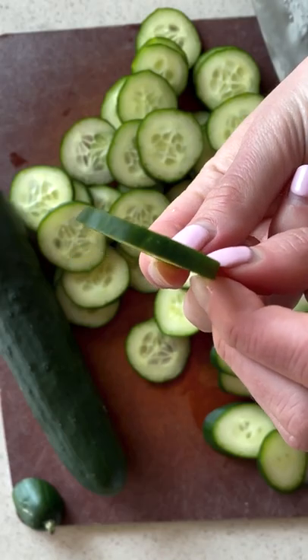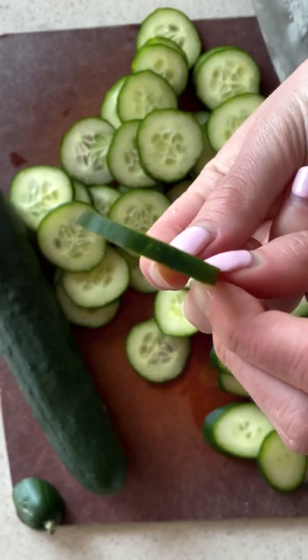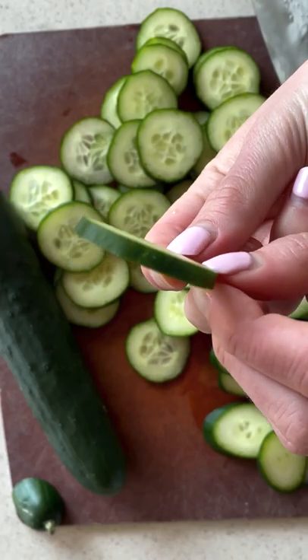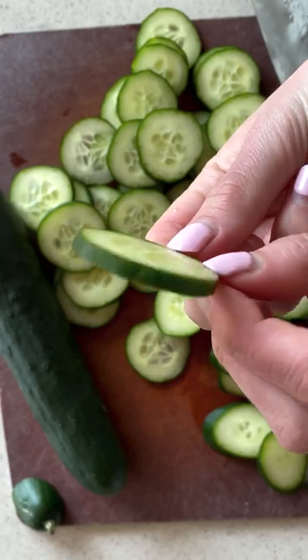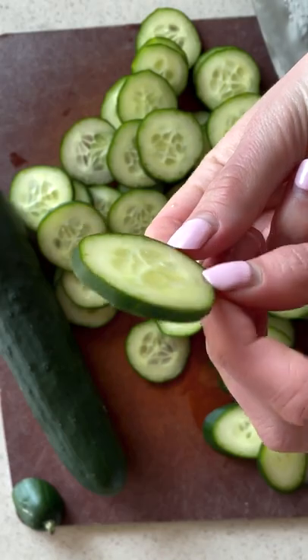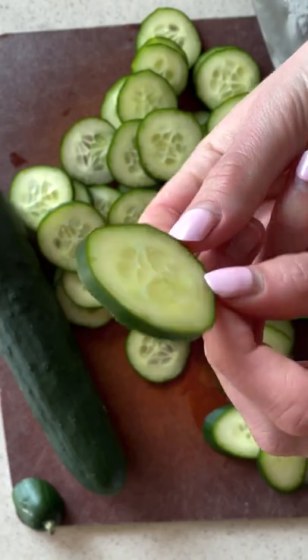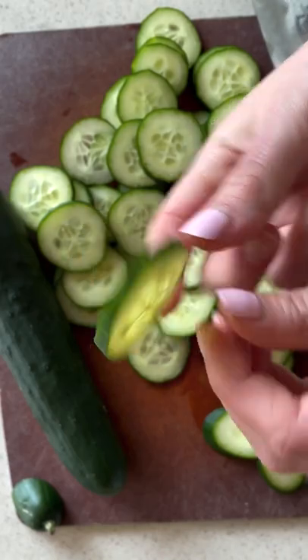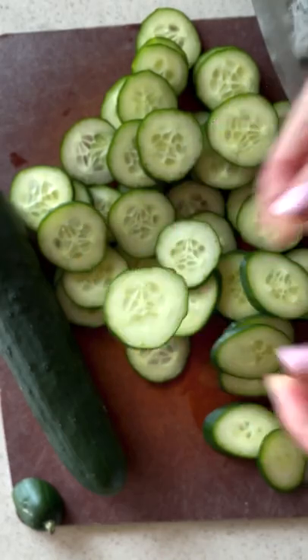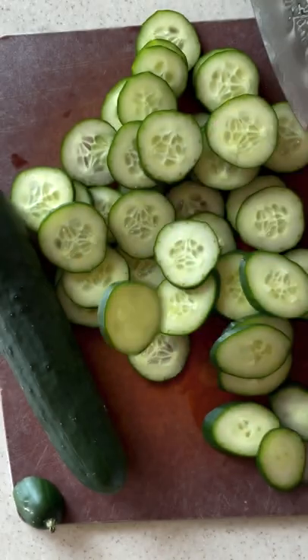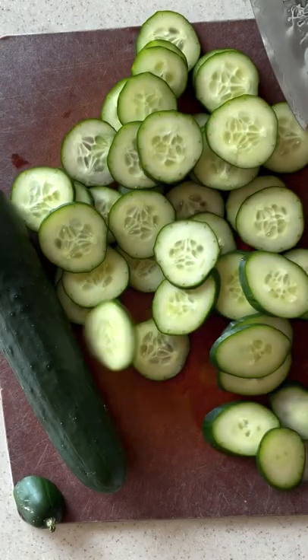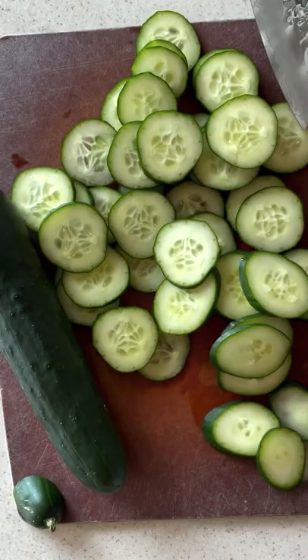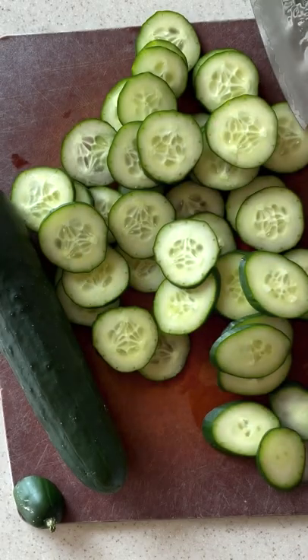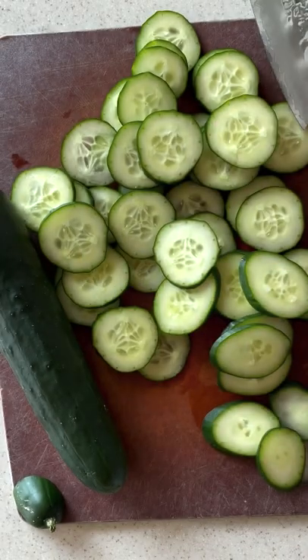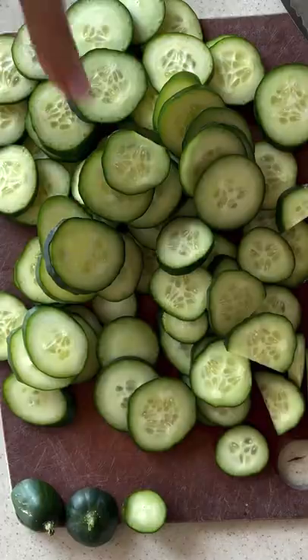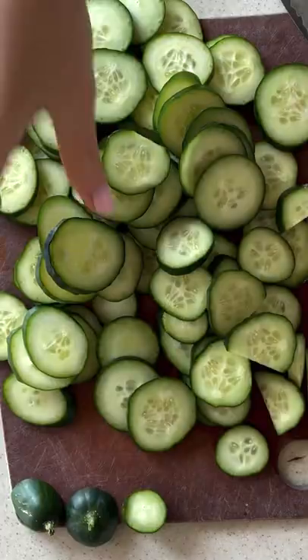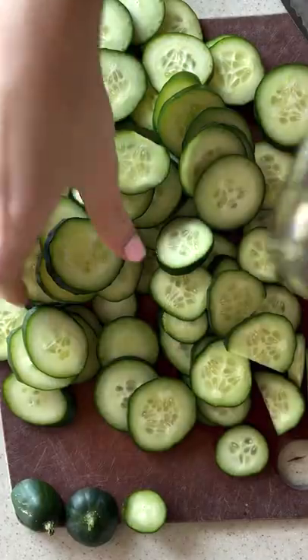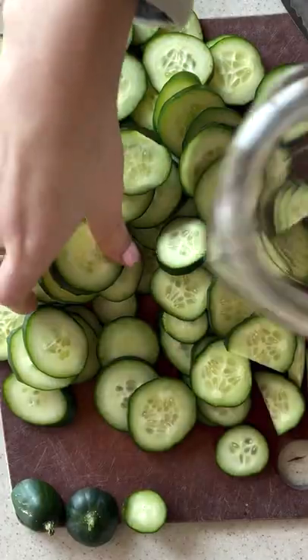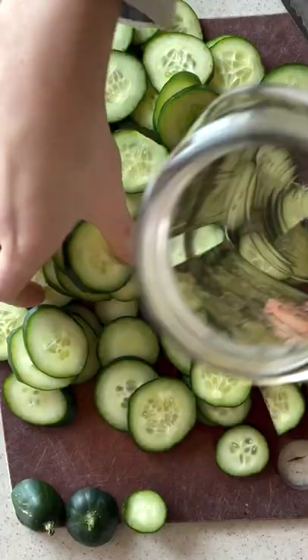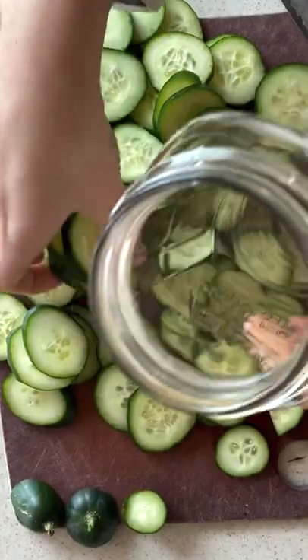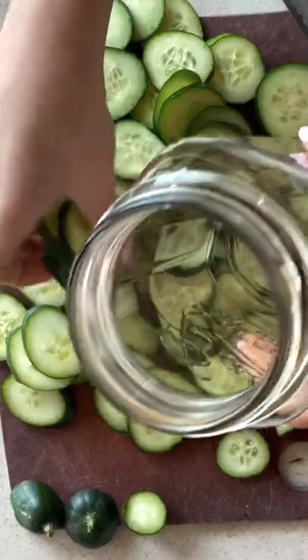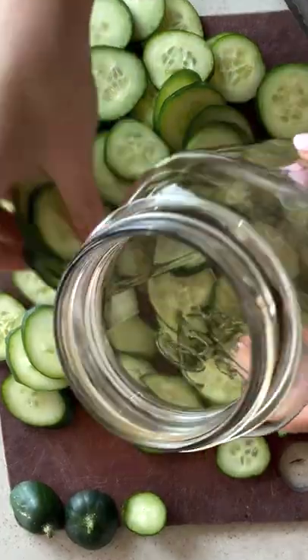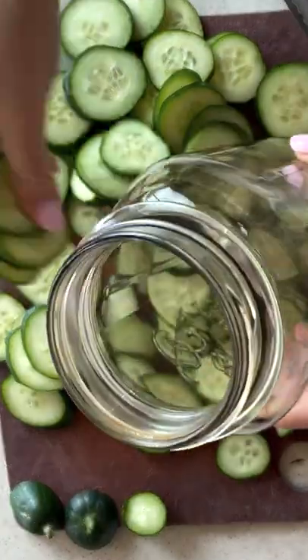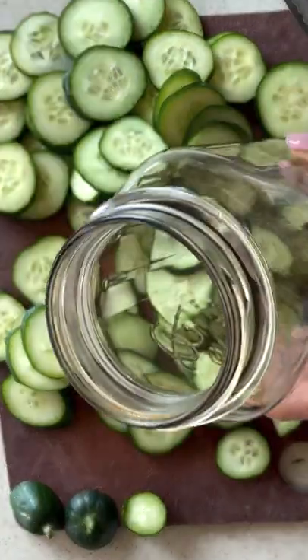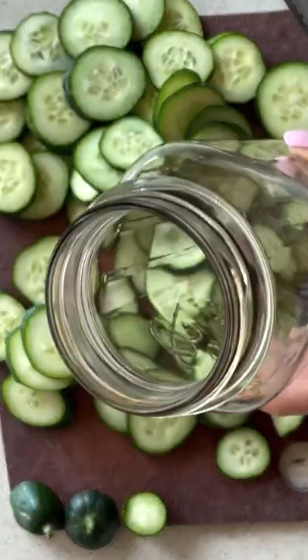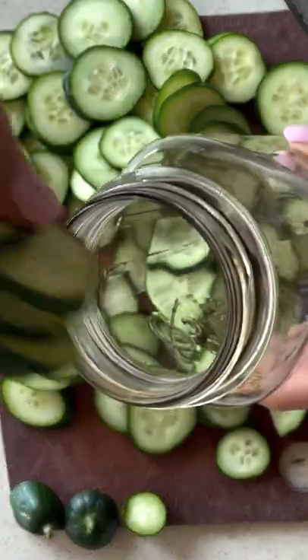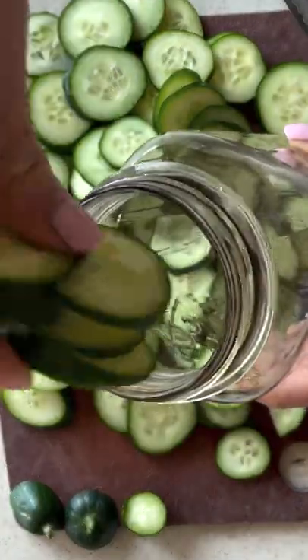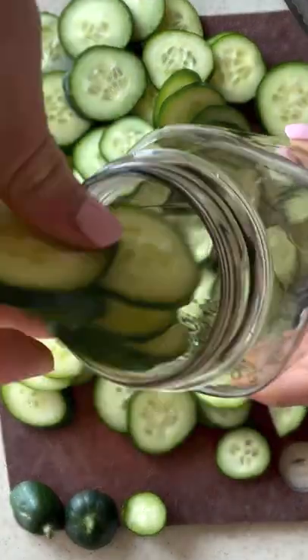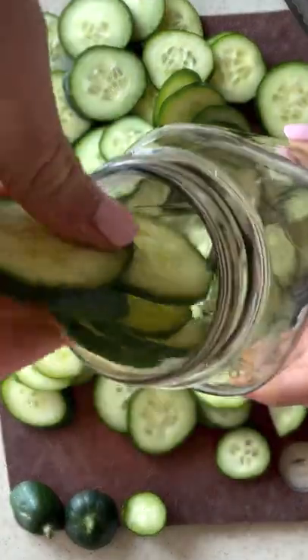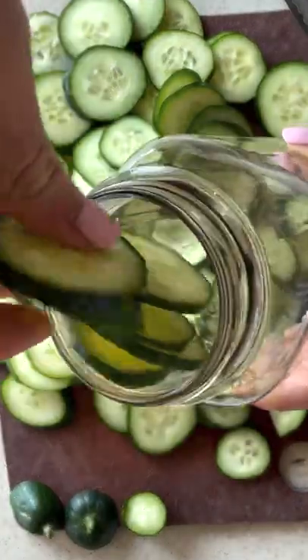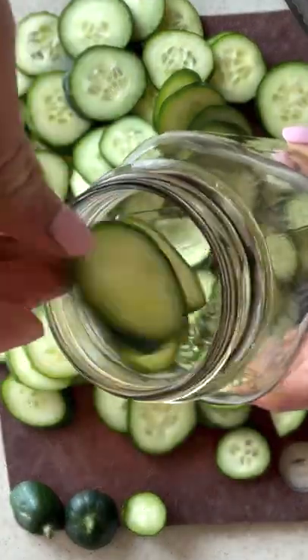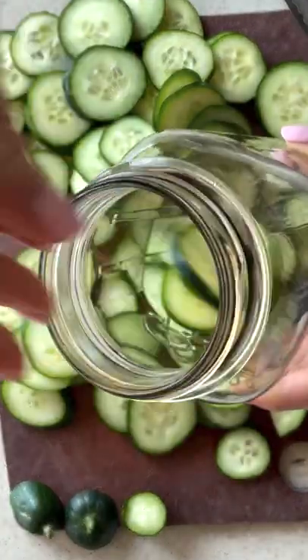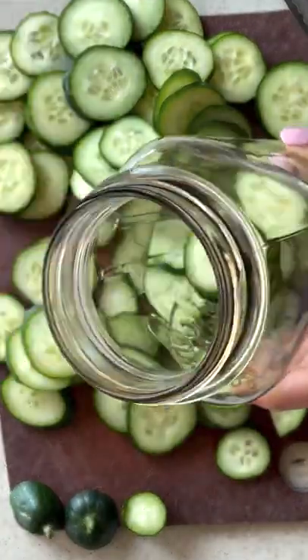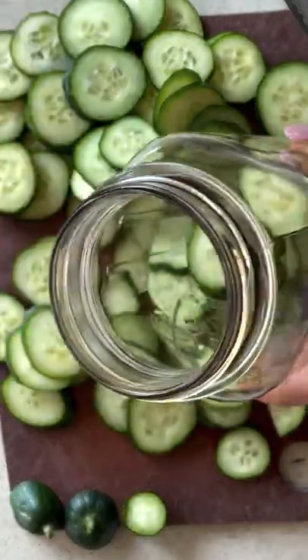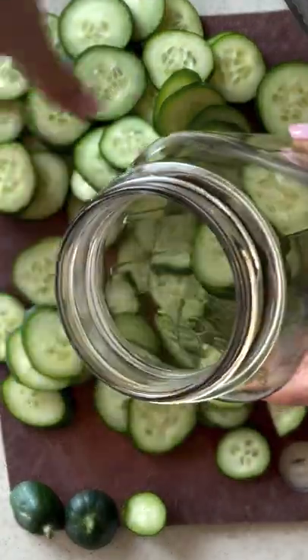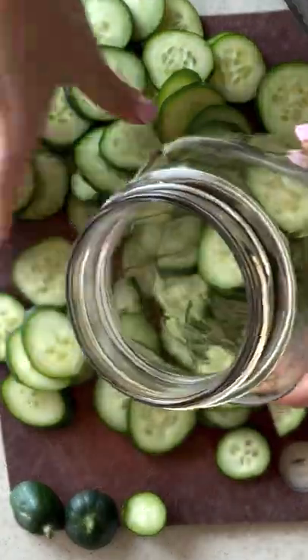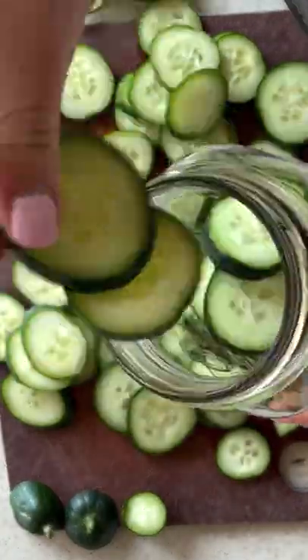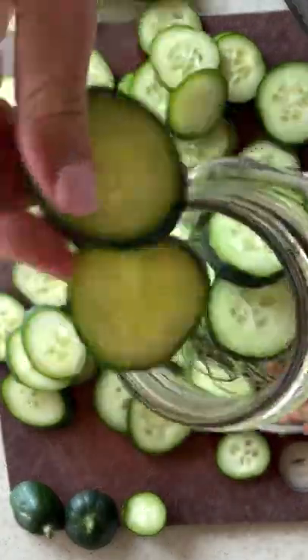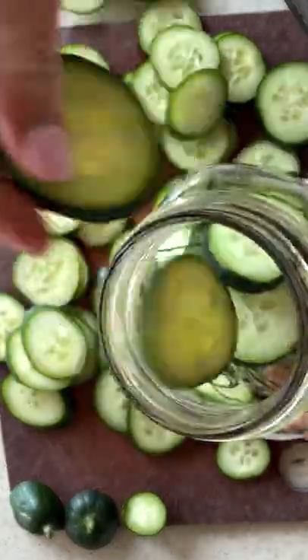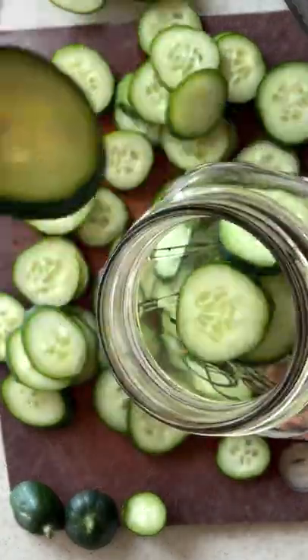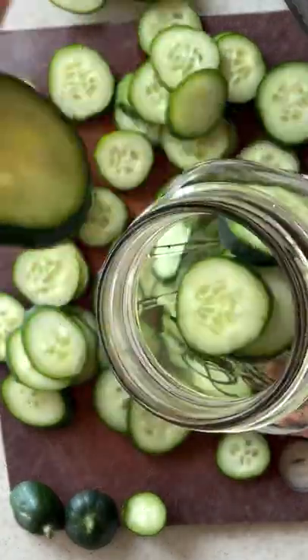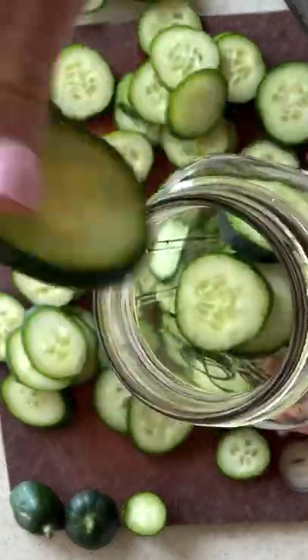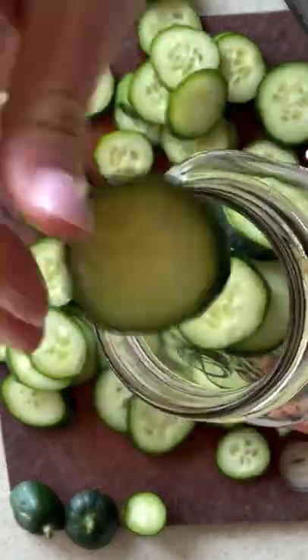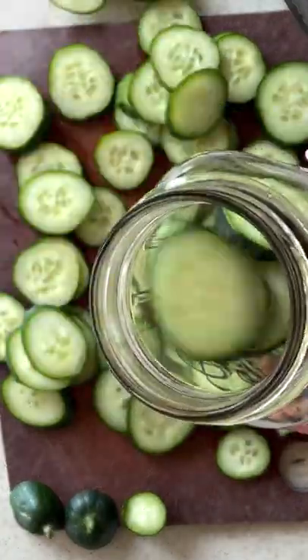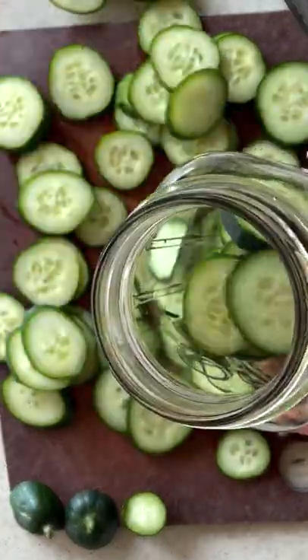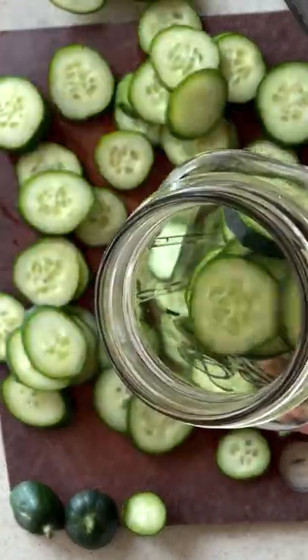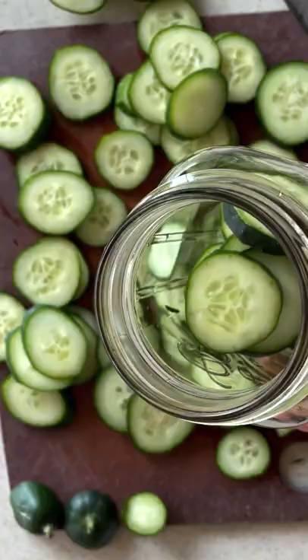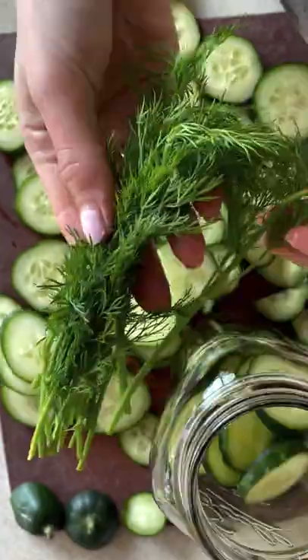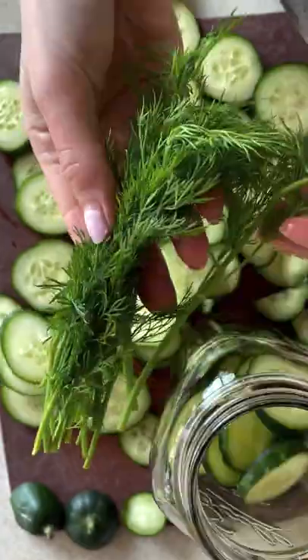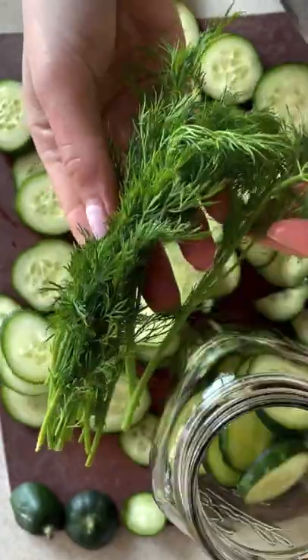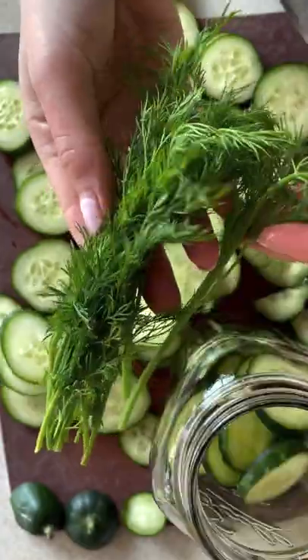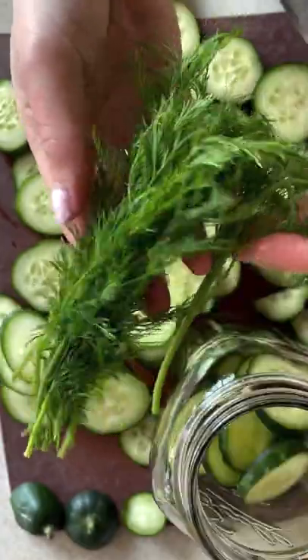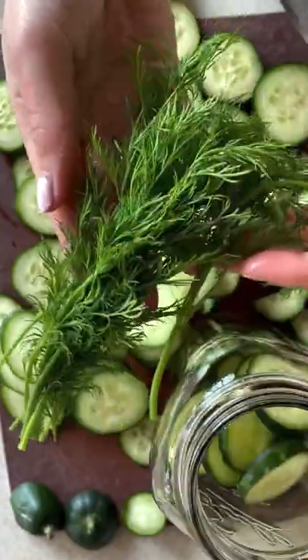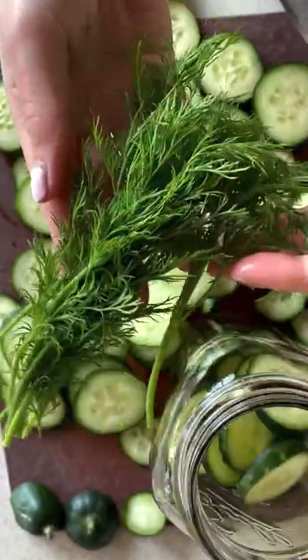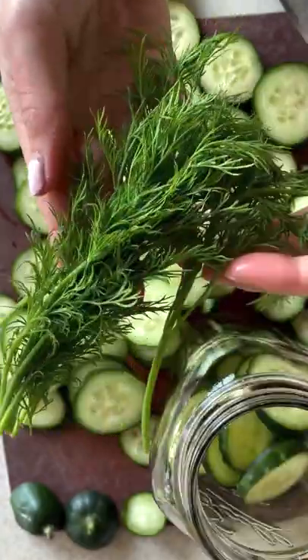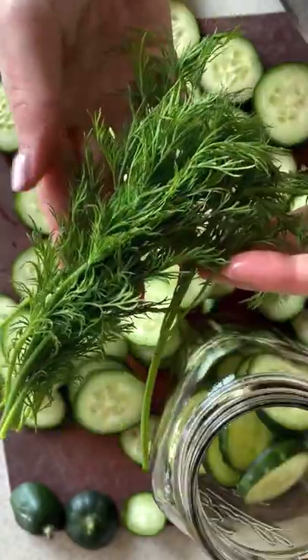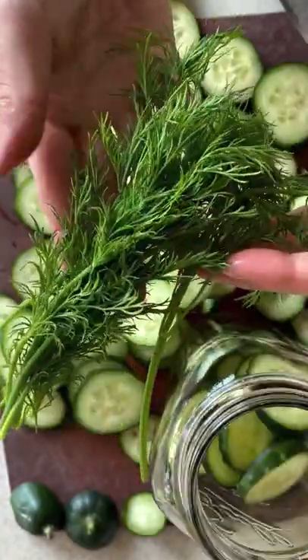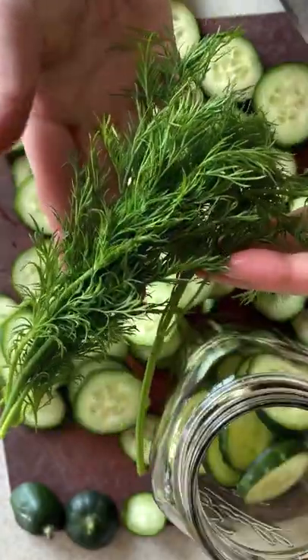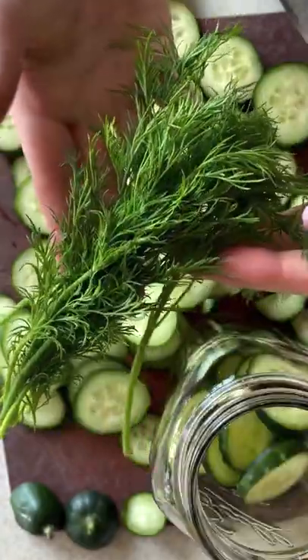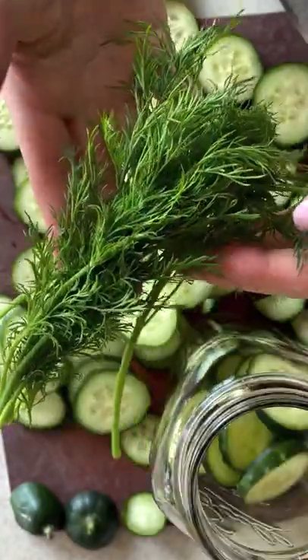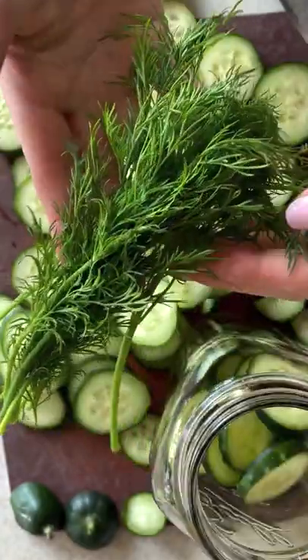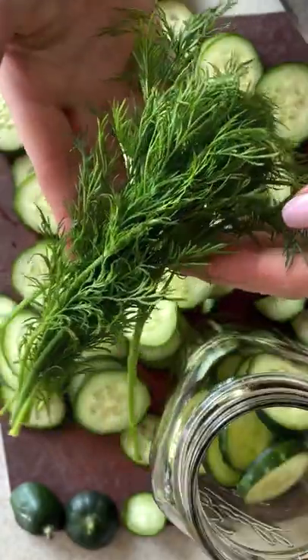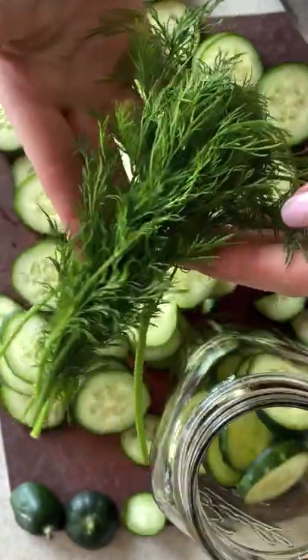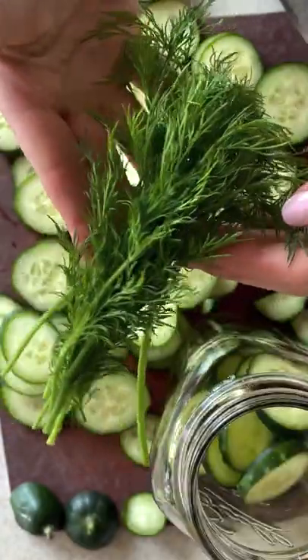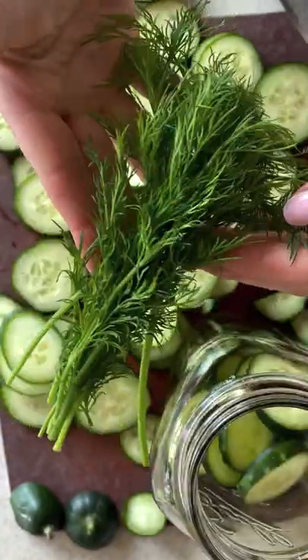Cut two cucumbers into a fourth inch thickness and add them to a jar. Ideally they'll be pickling cucumbers, but regular organic is fine.